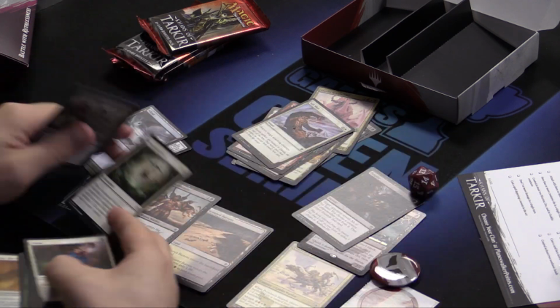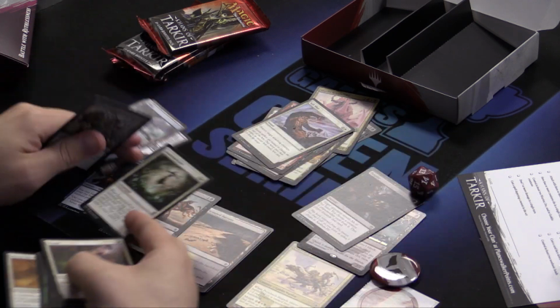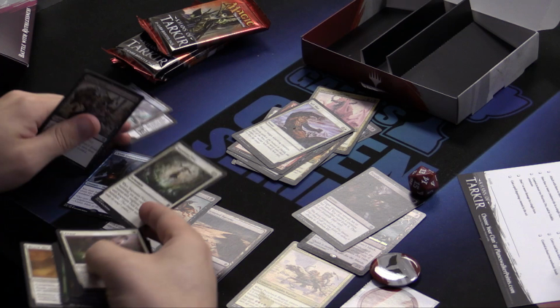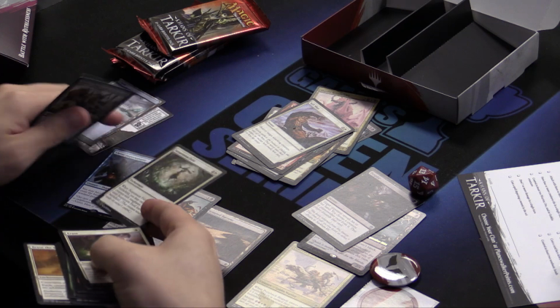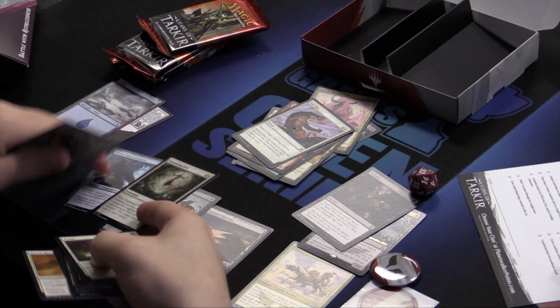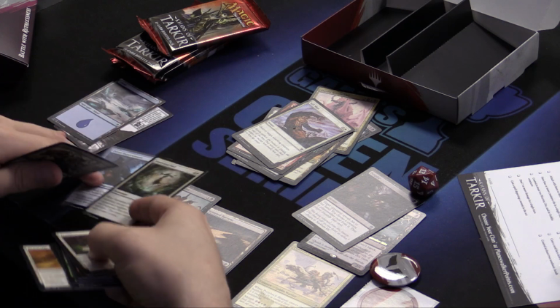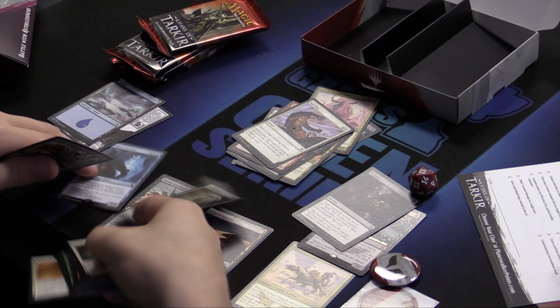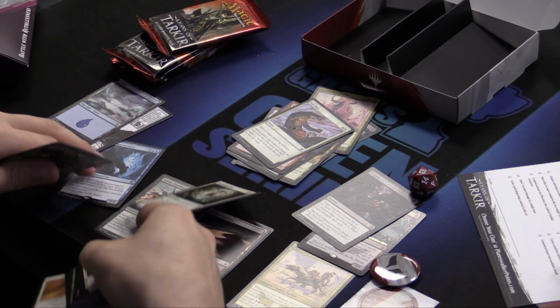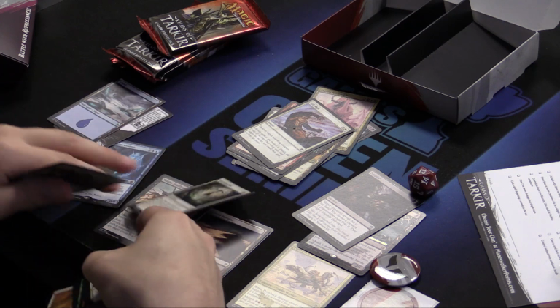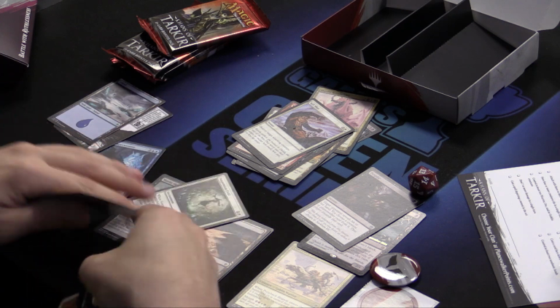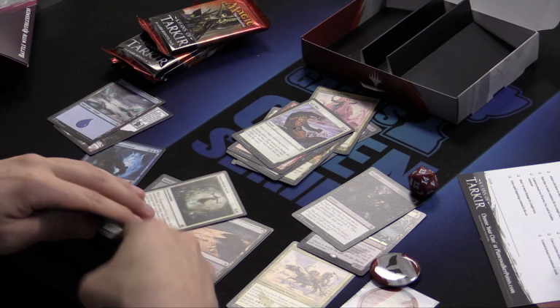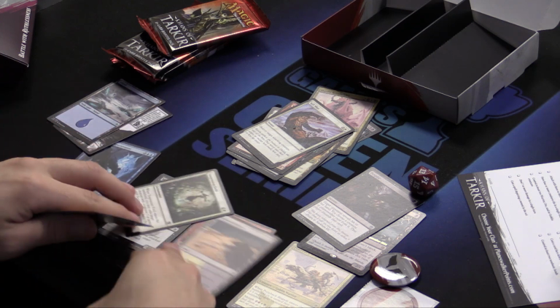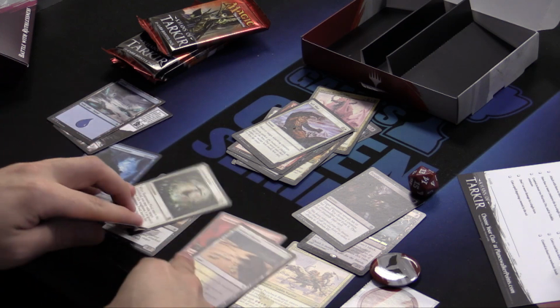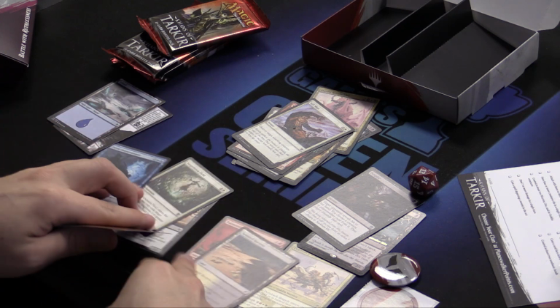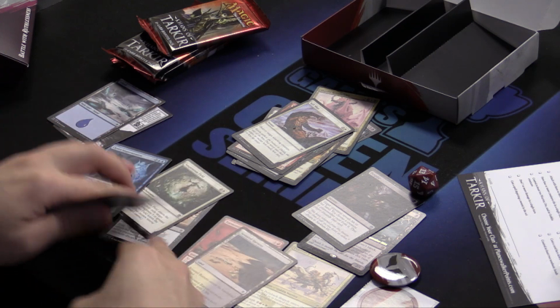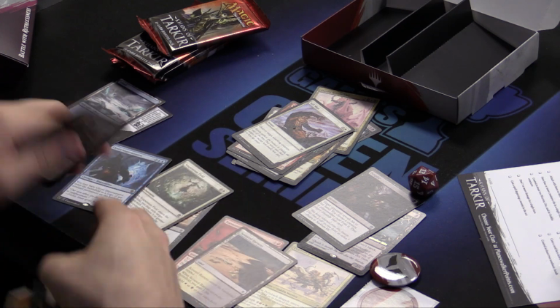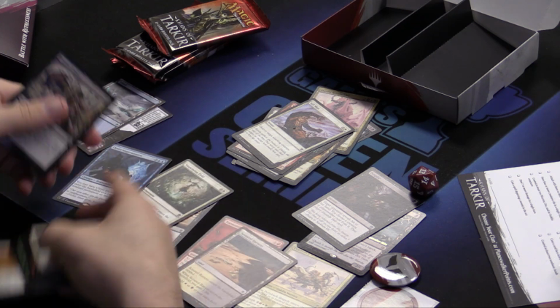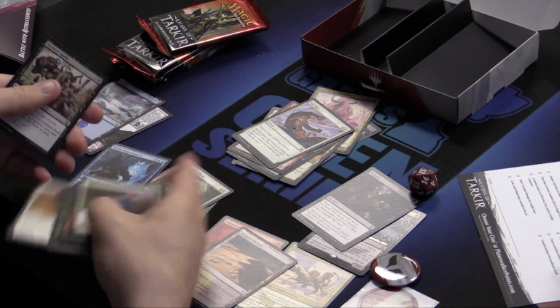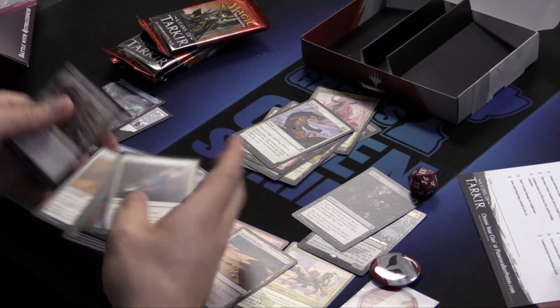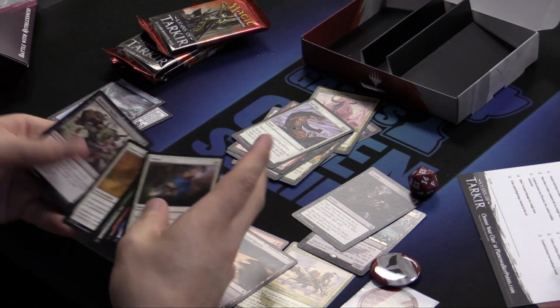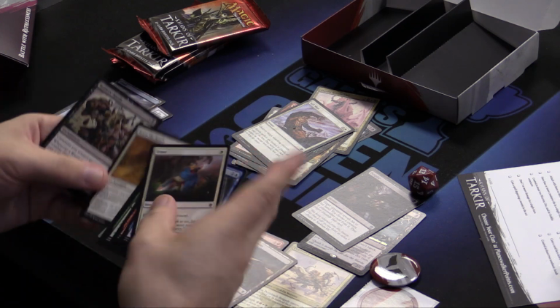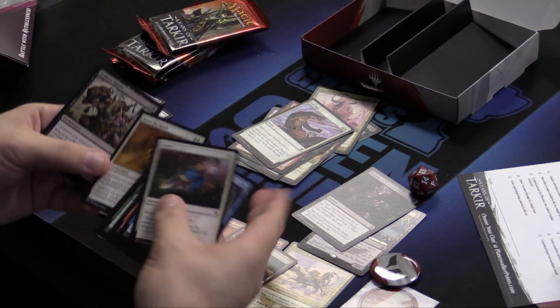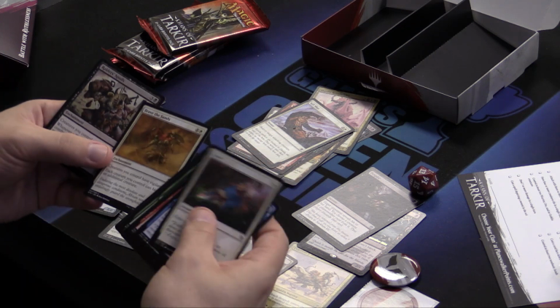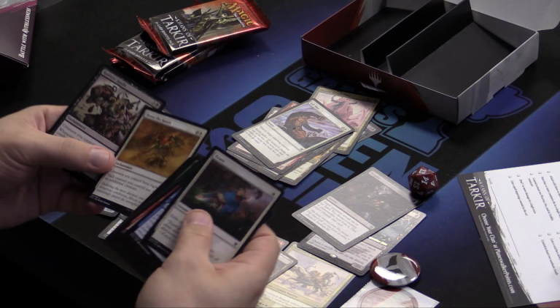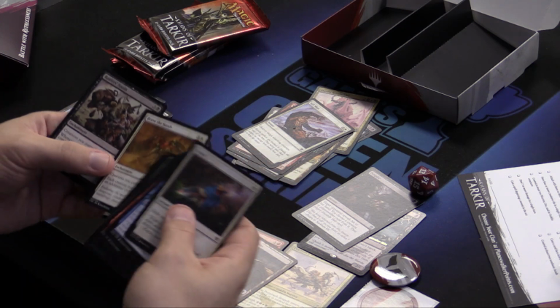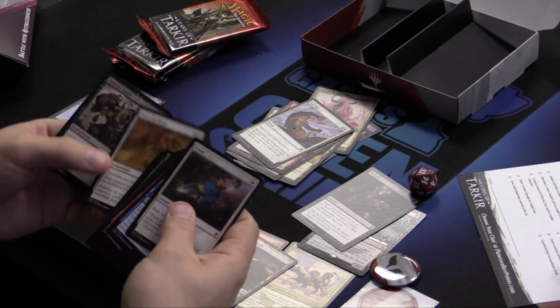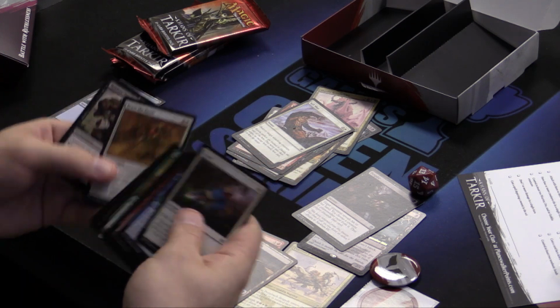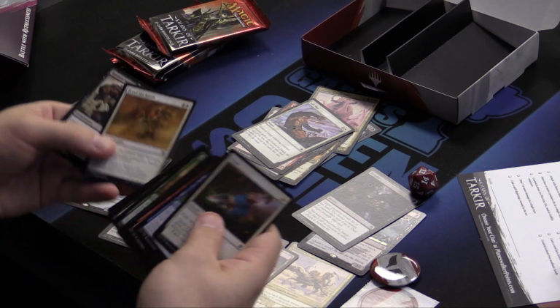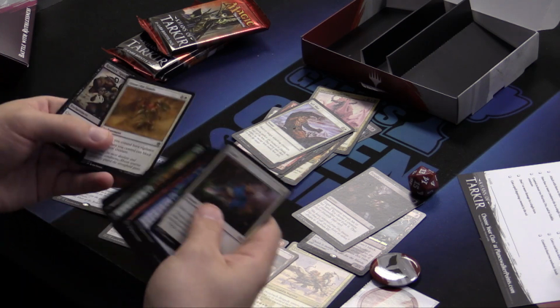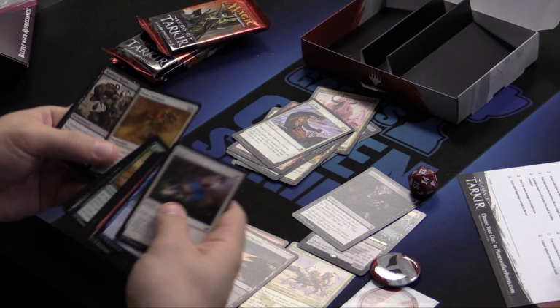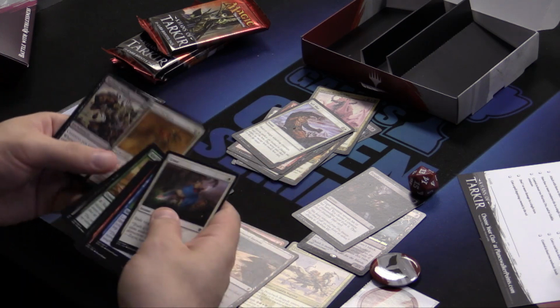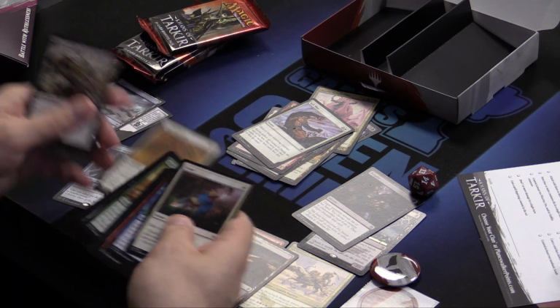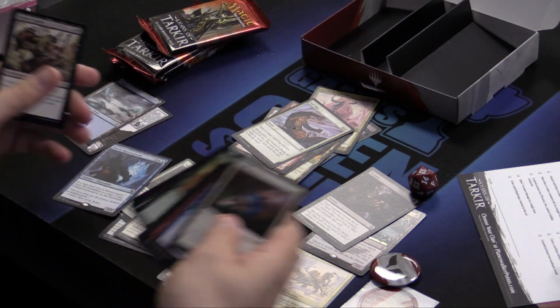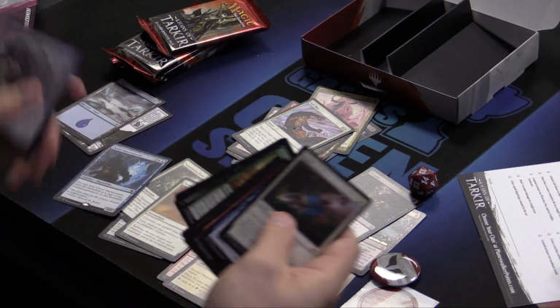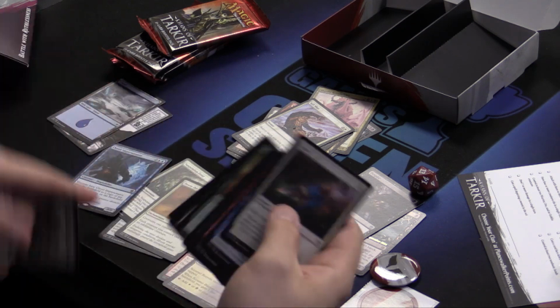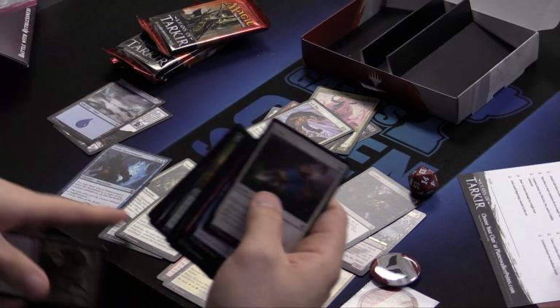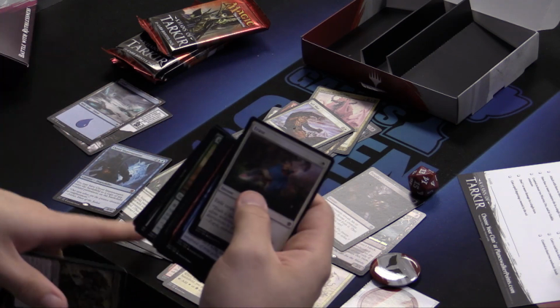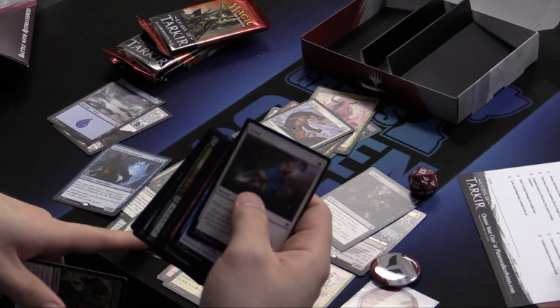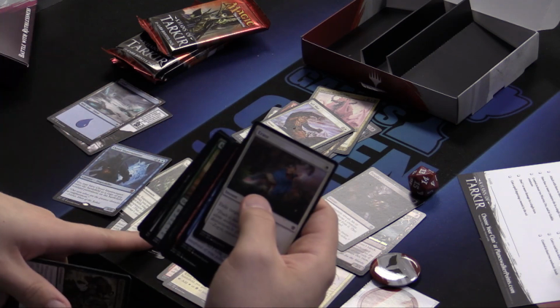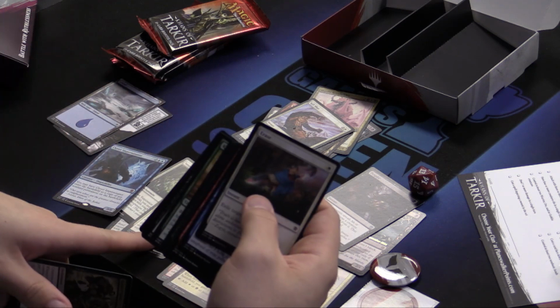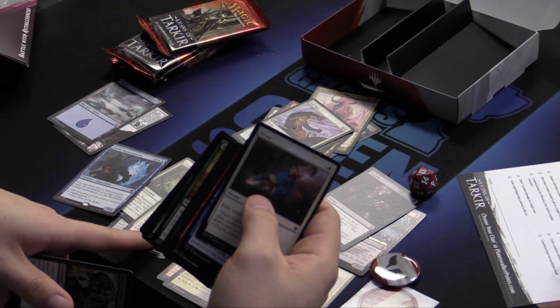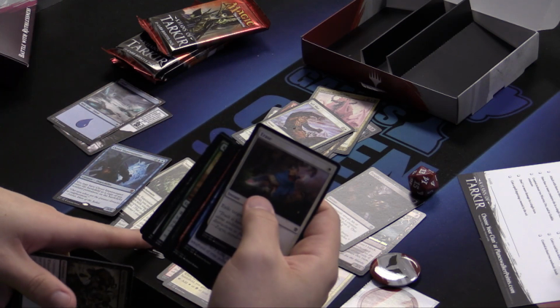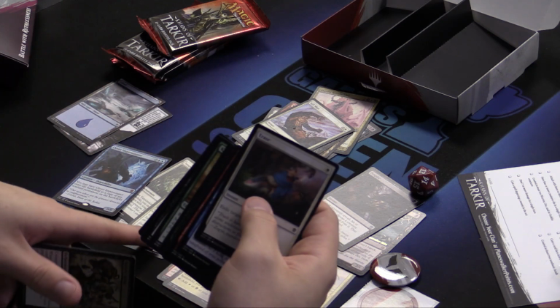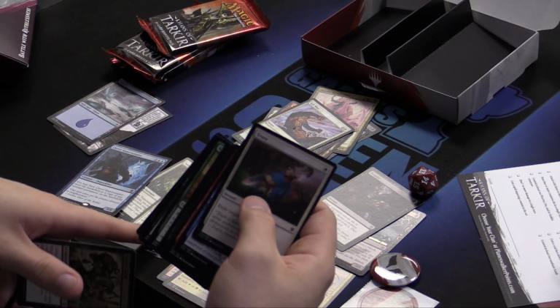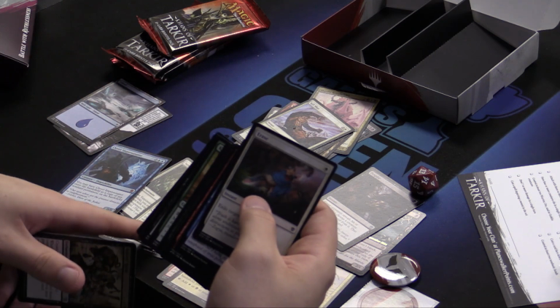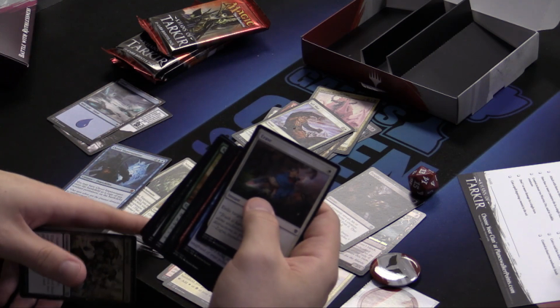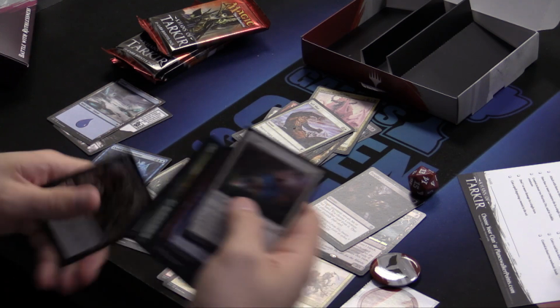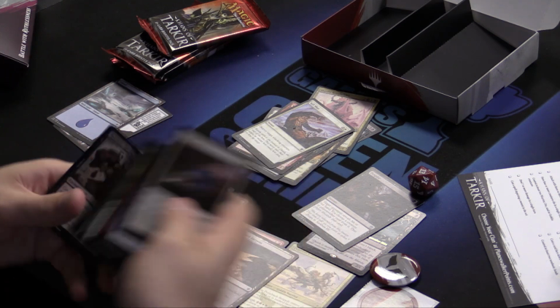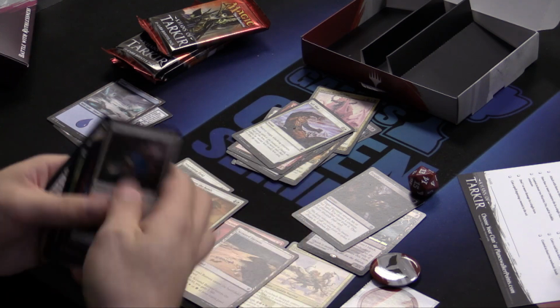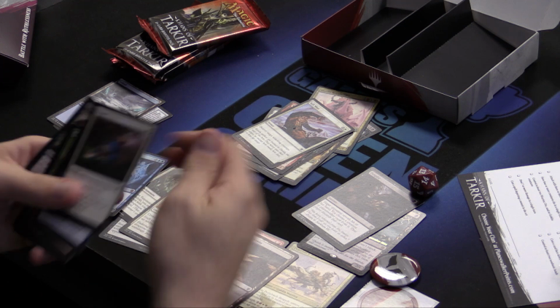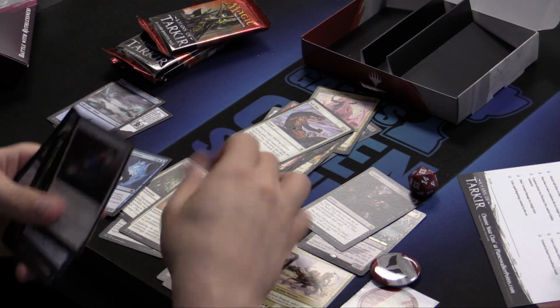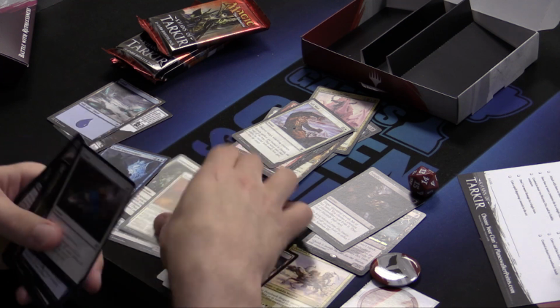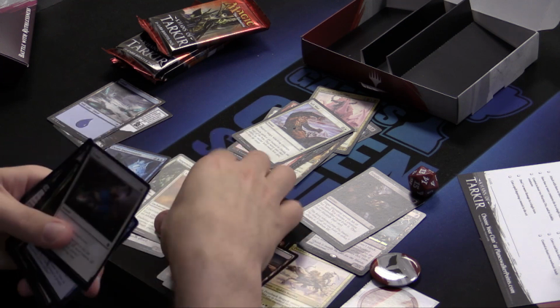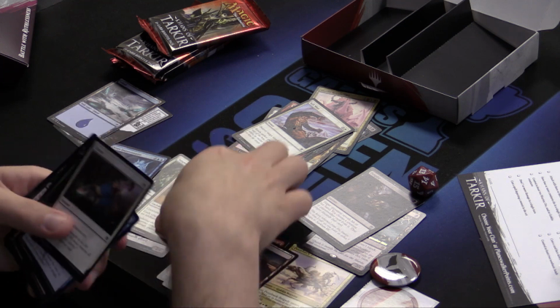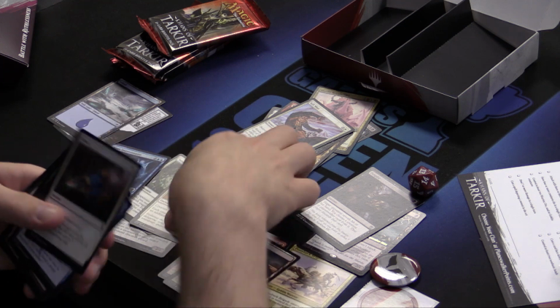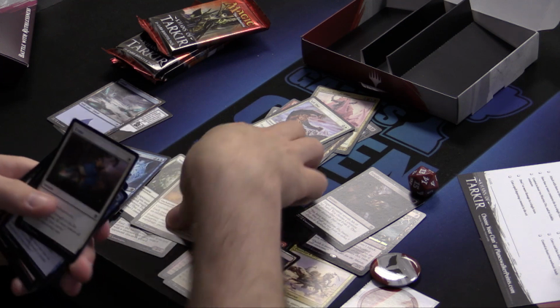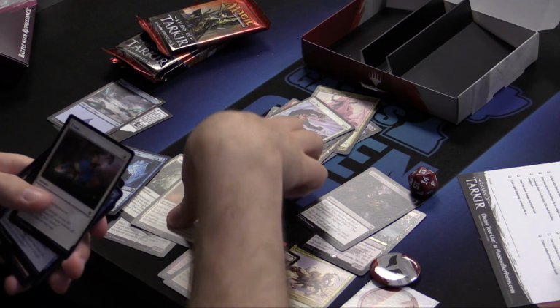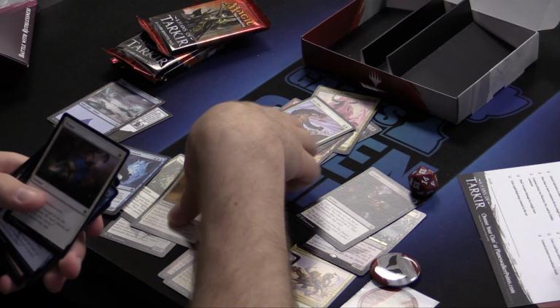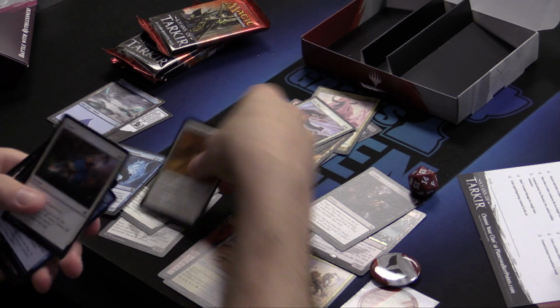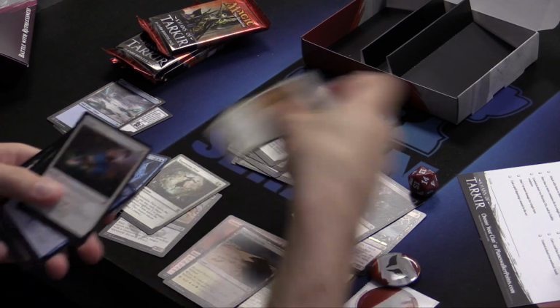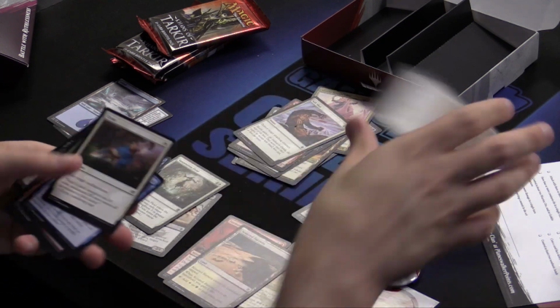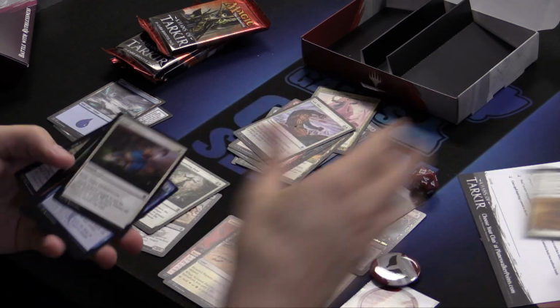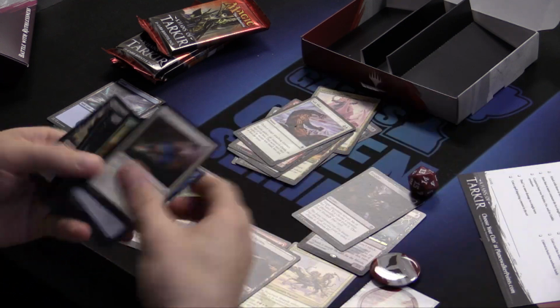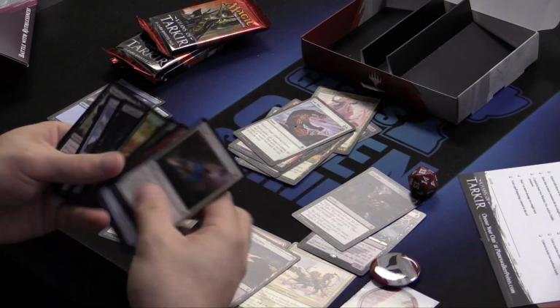Speak of the devil — Suspension Field. He can copy that. Braid of the Sands — he can copy that, but you're probably not playing Braid of the Sands because it's horrible. So don't do that.